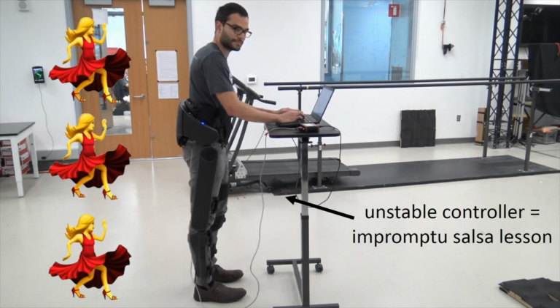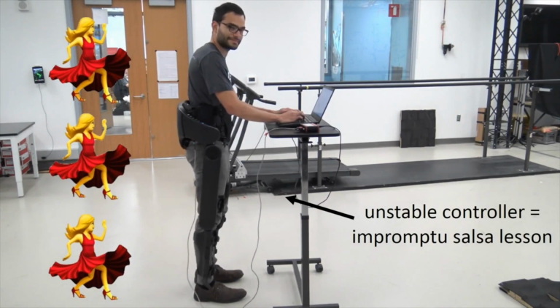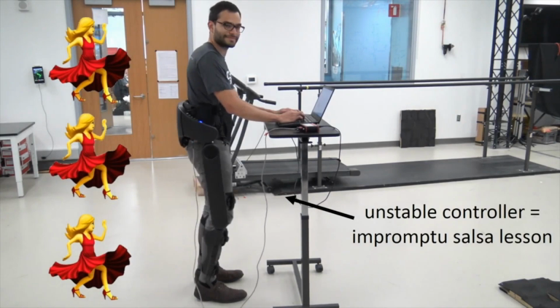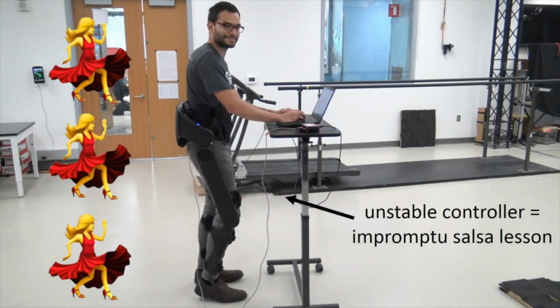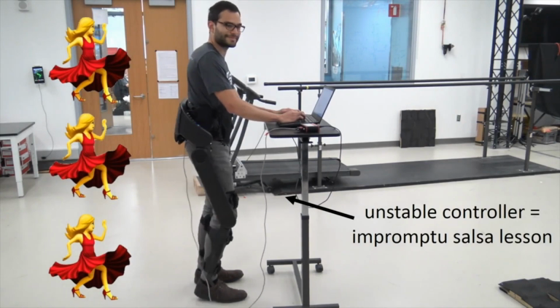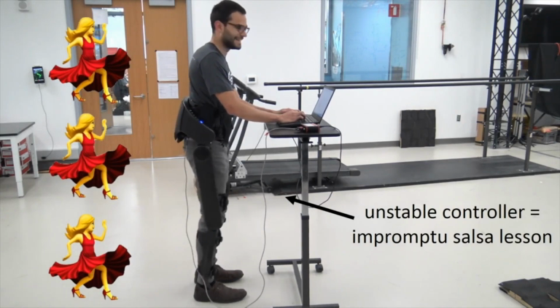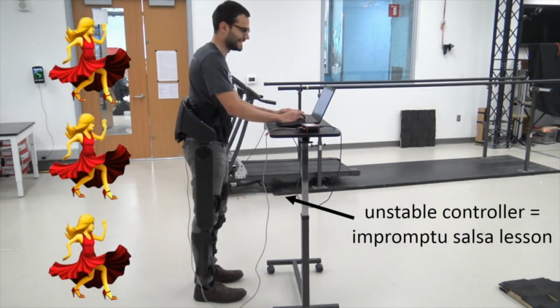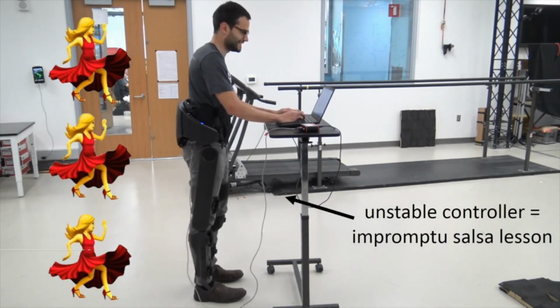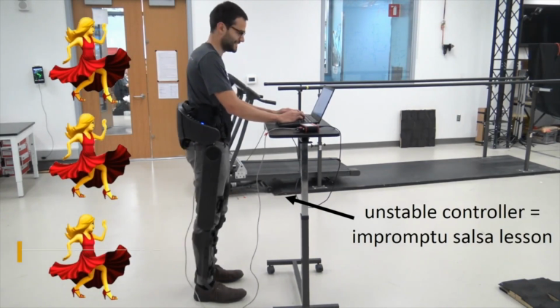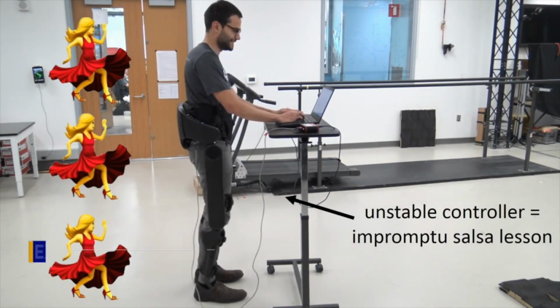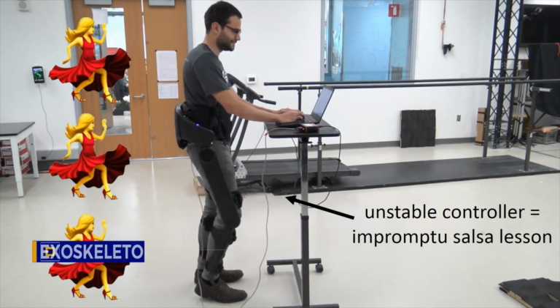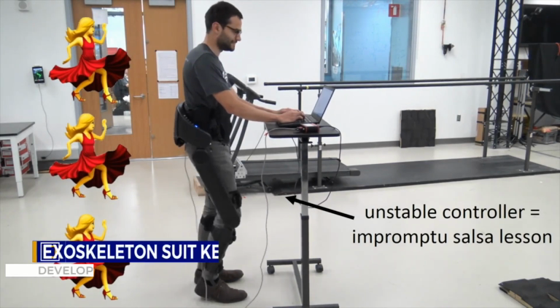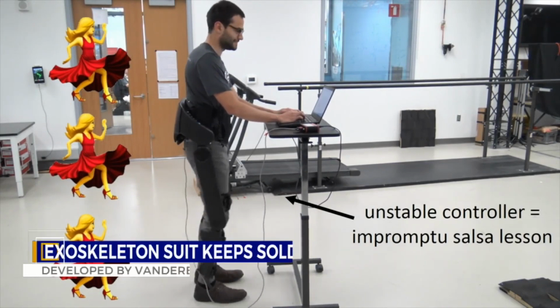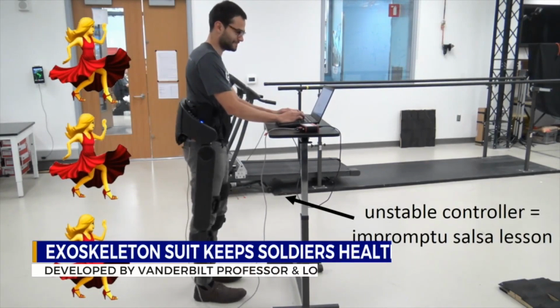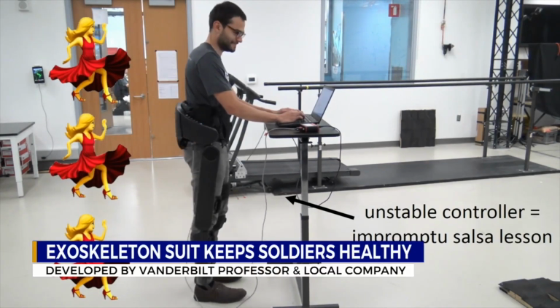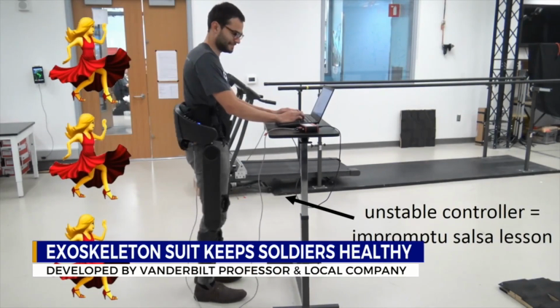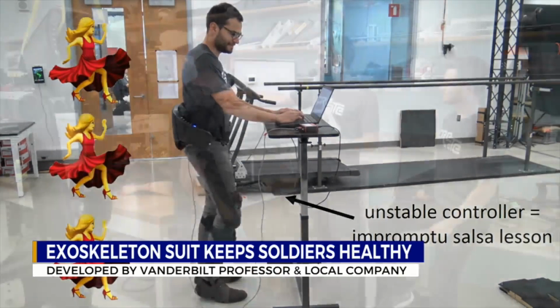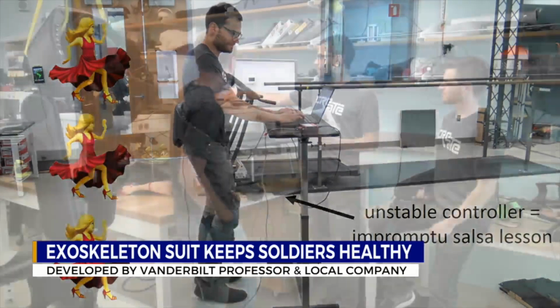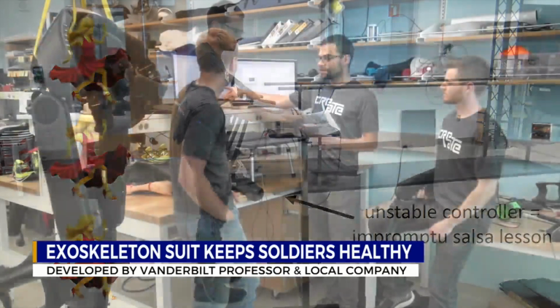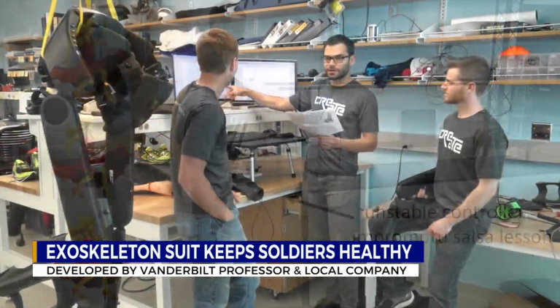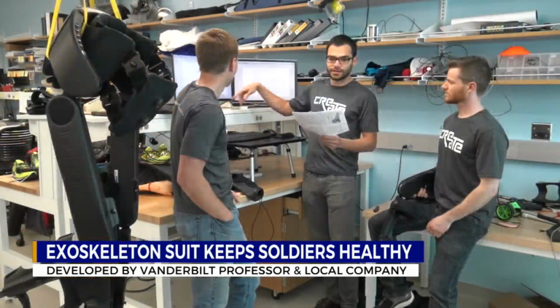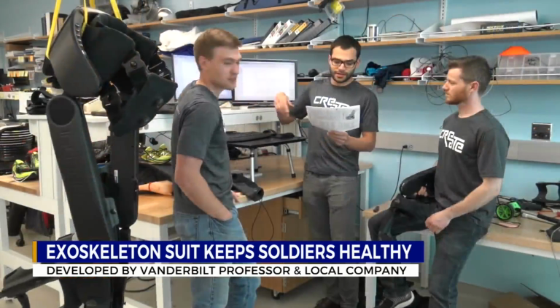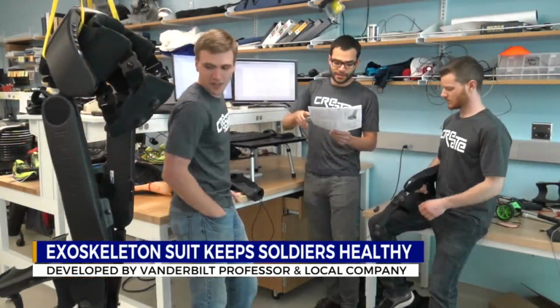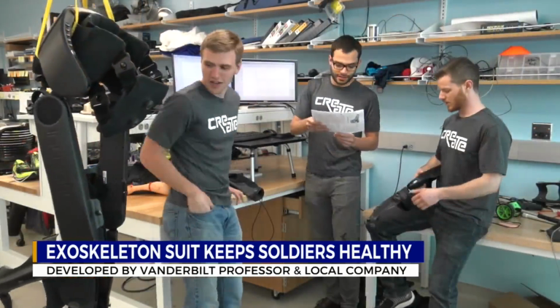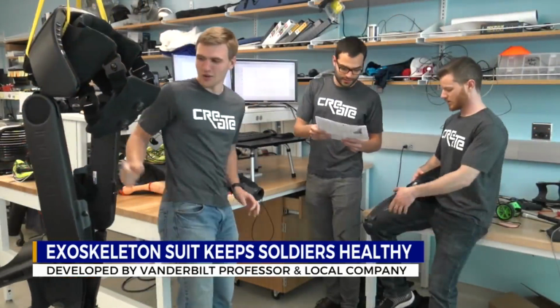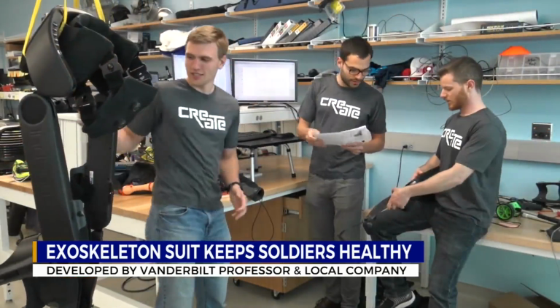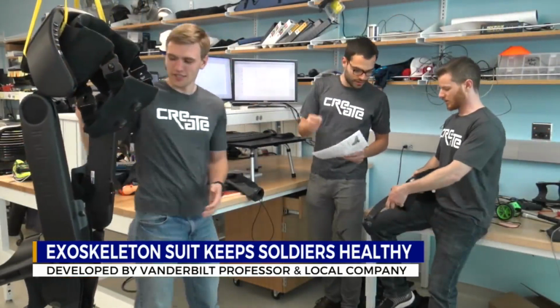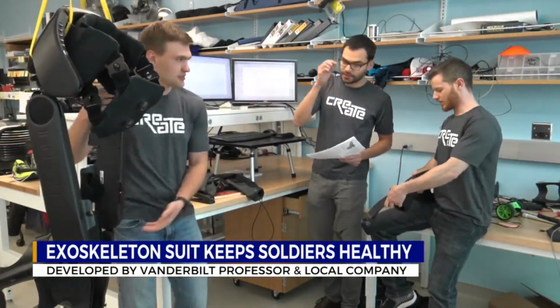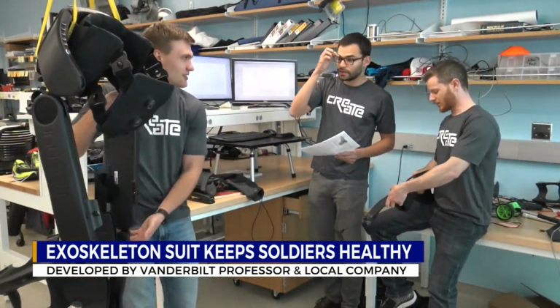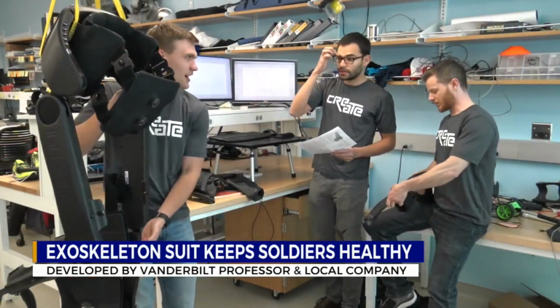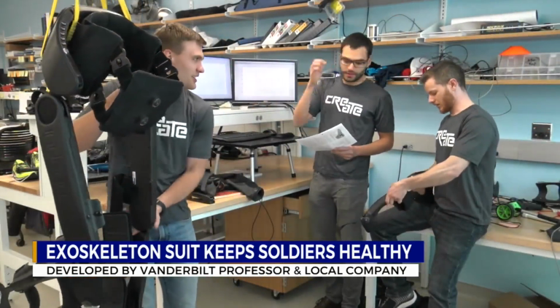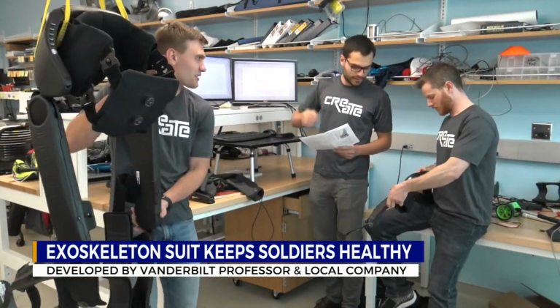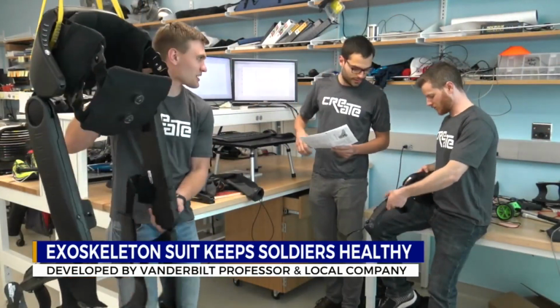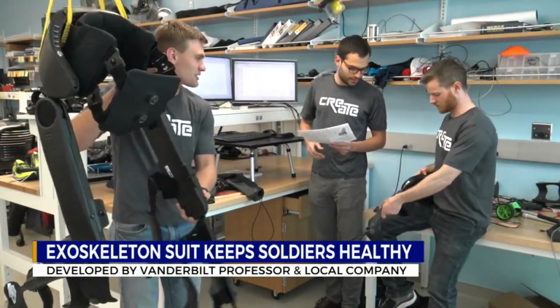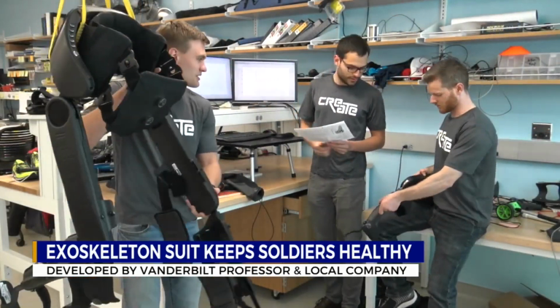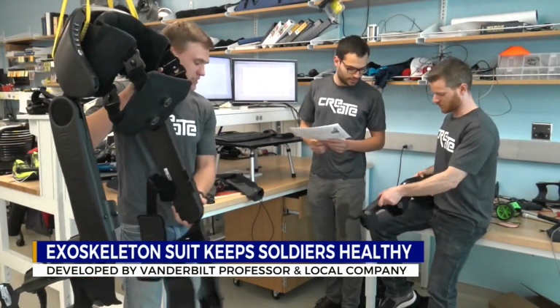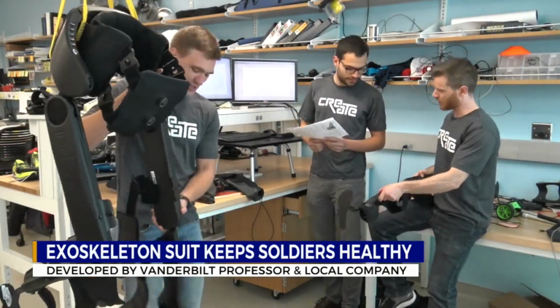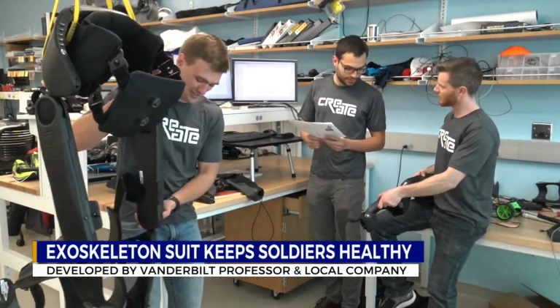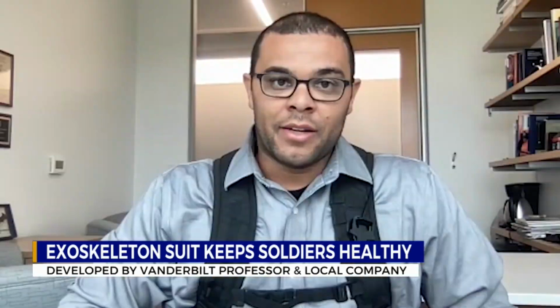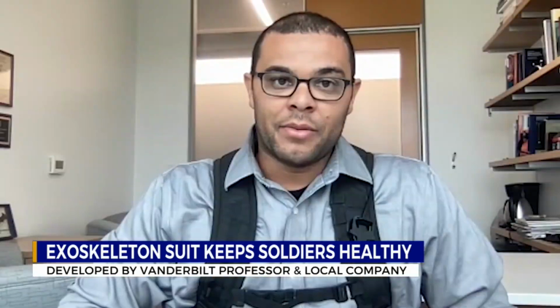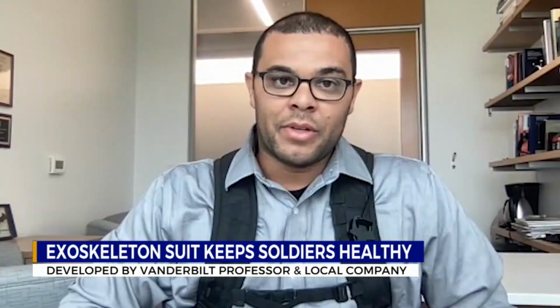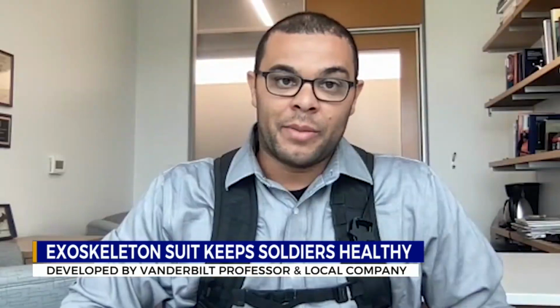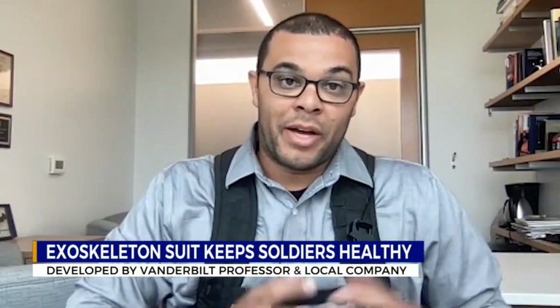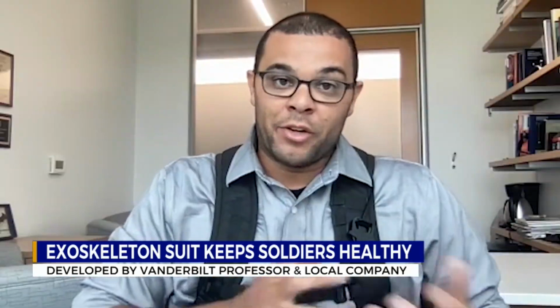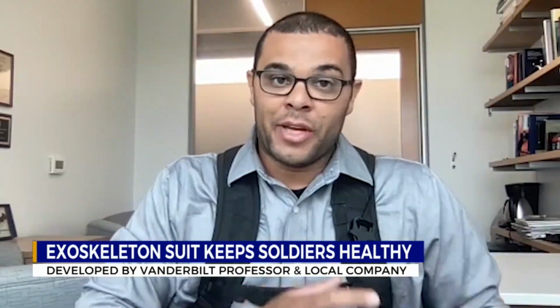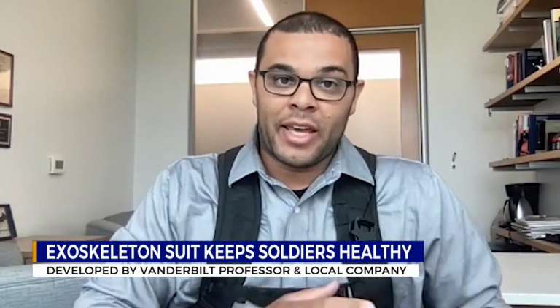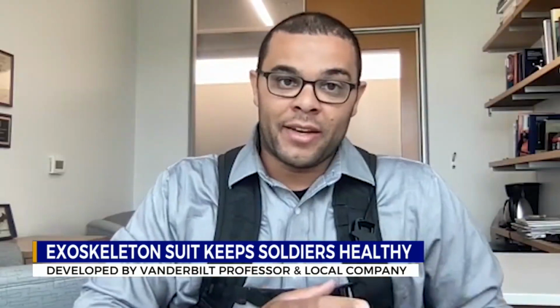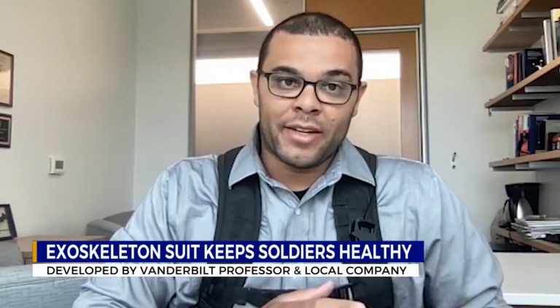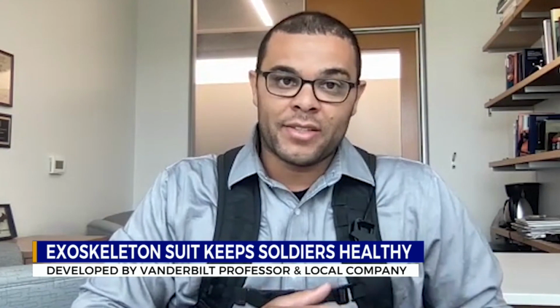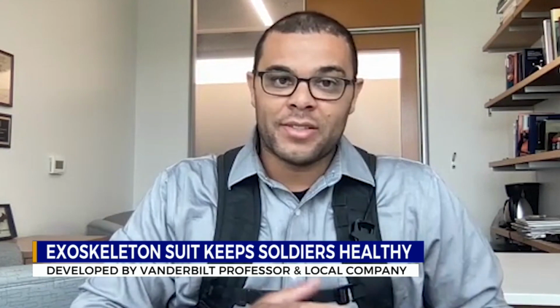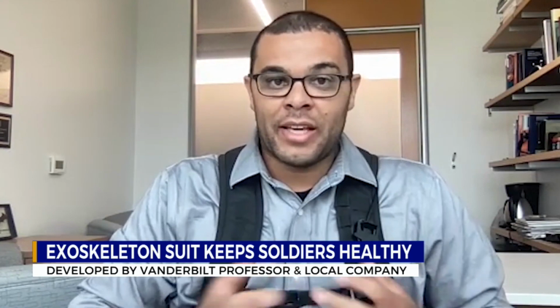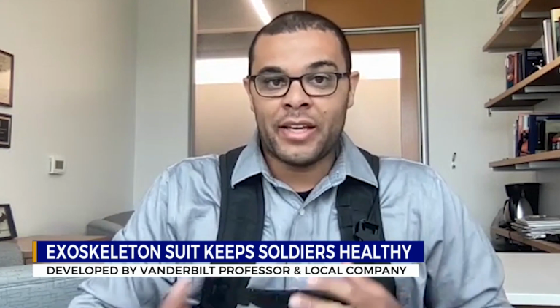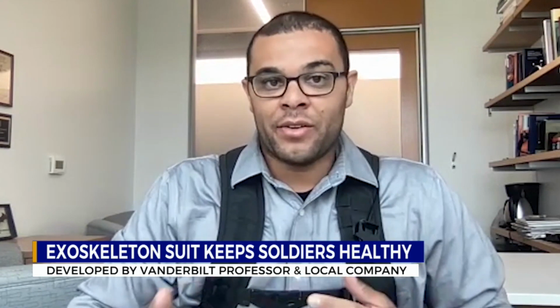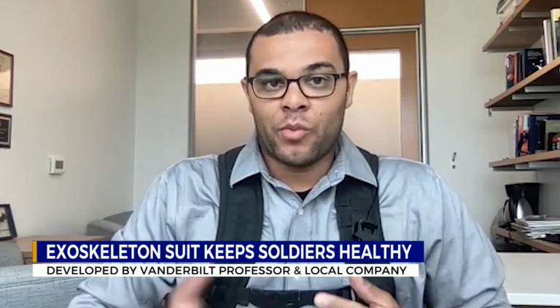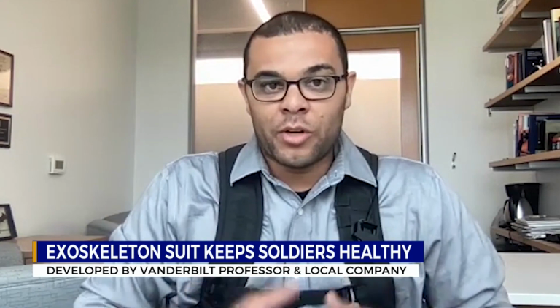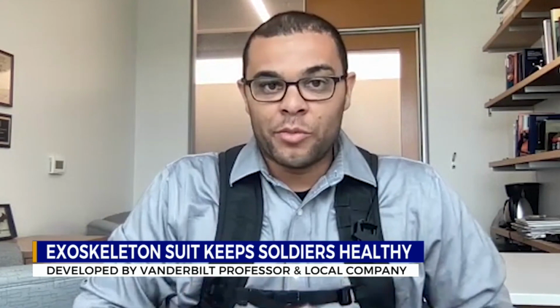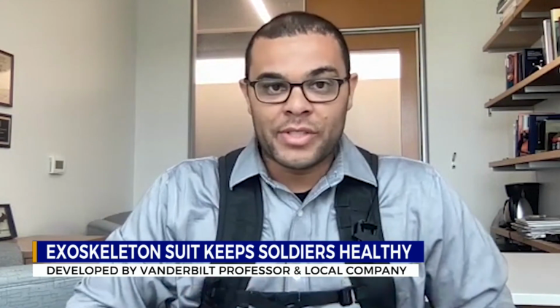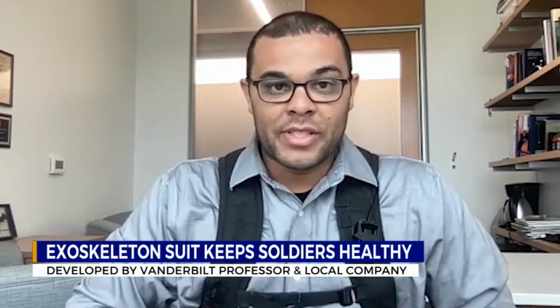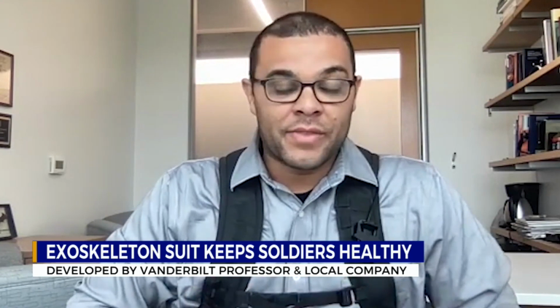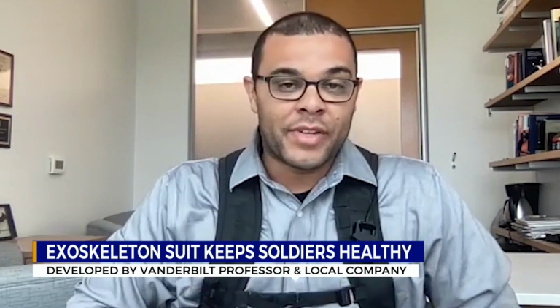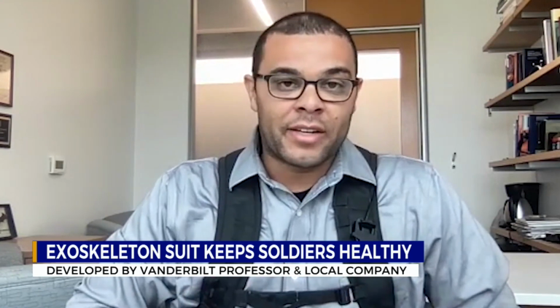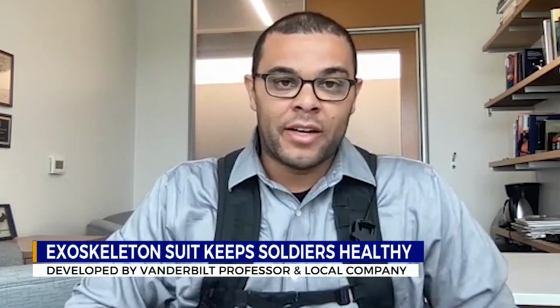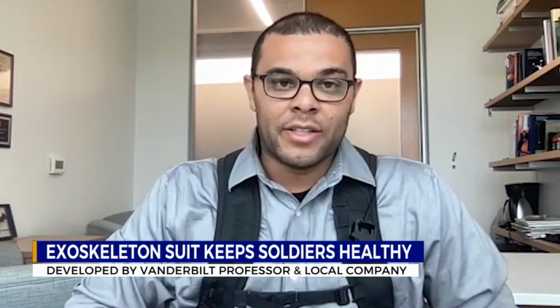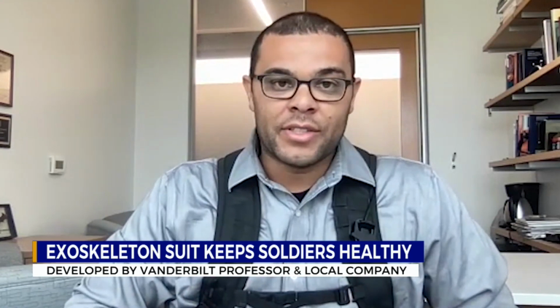Meet Carl Zellick. He directs a lab at Vanderbilt focused on biomechanics and wearable assistive technologies.